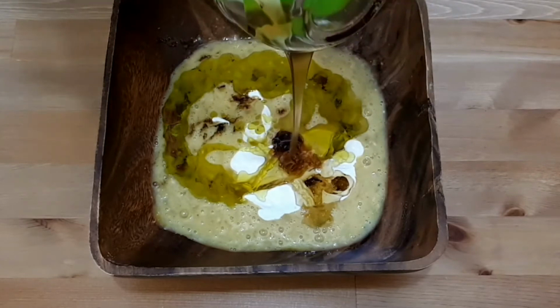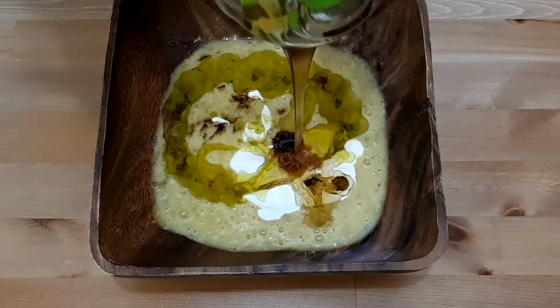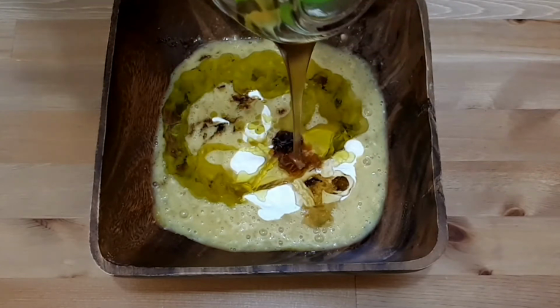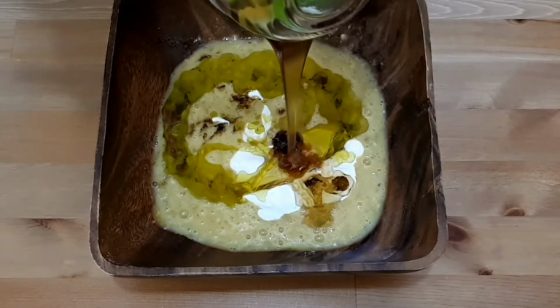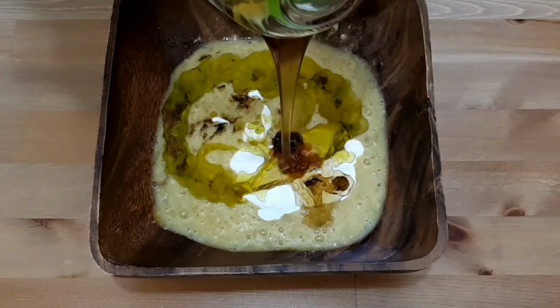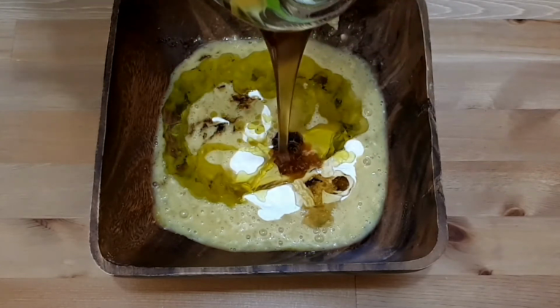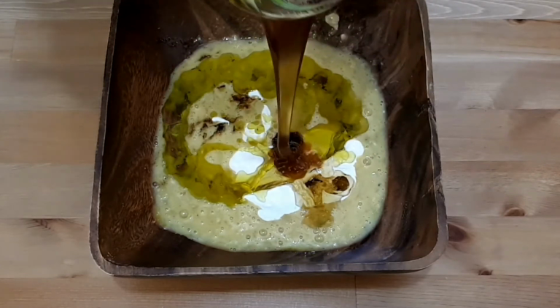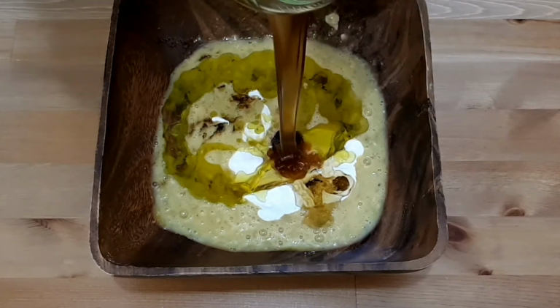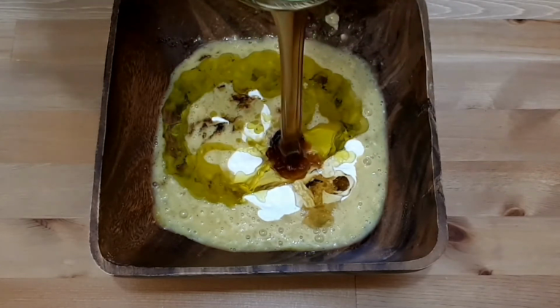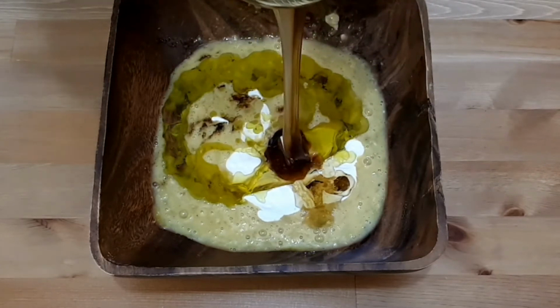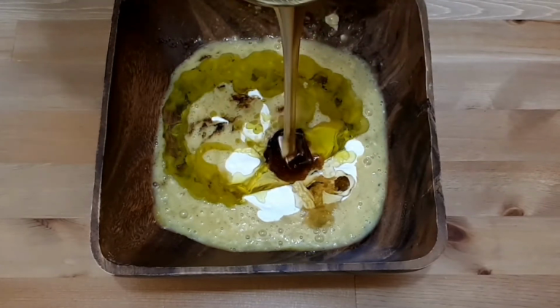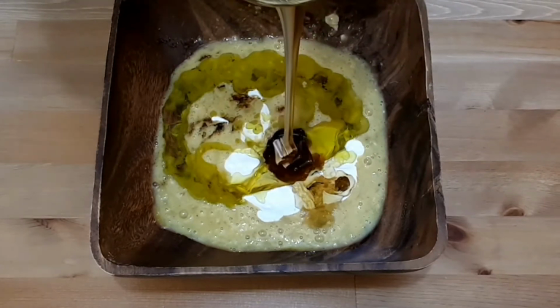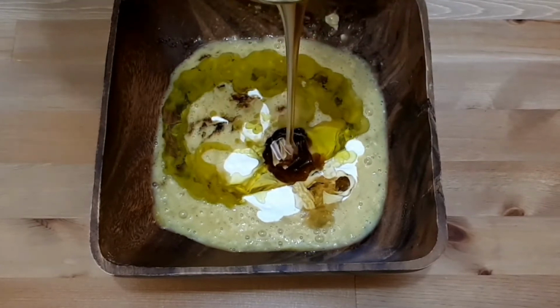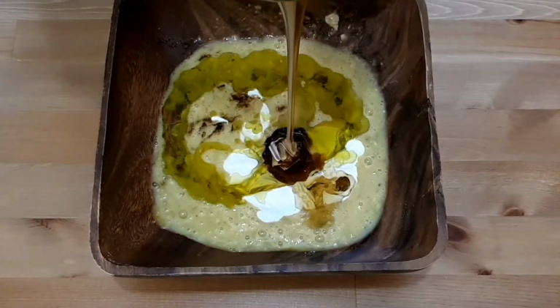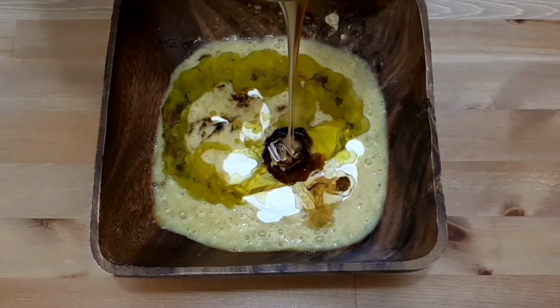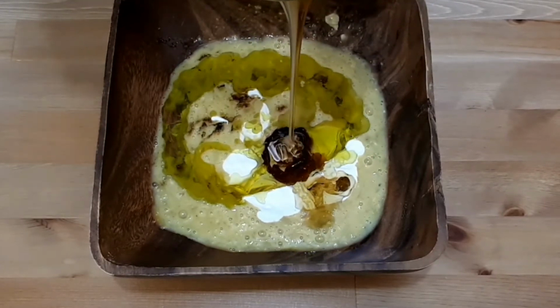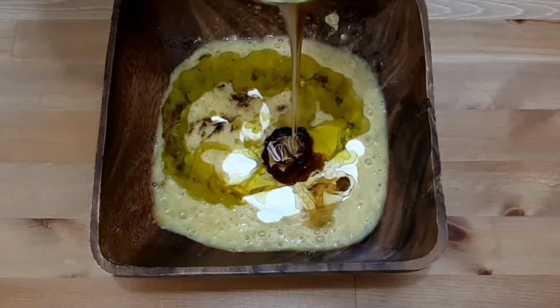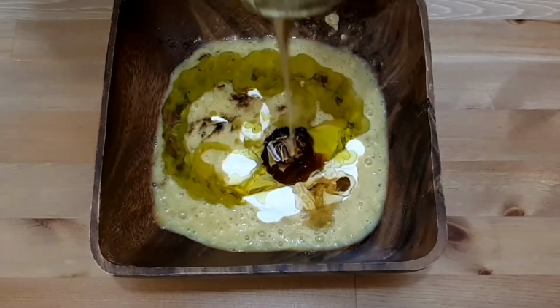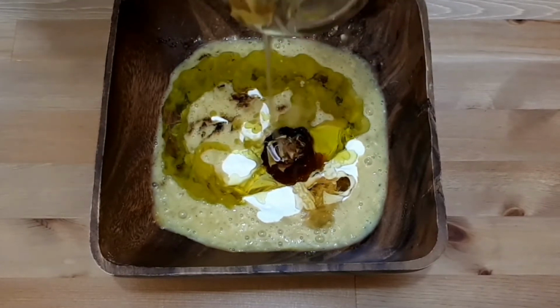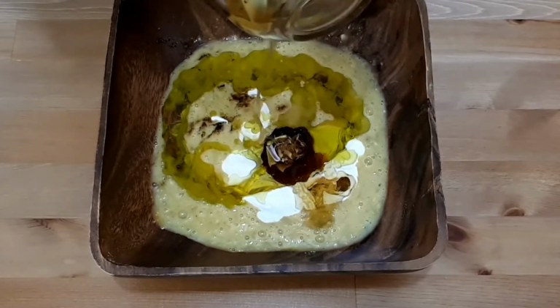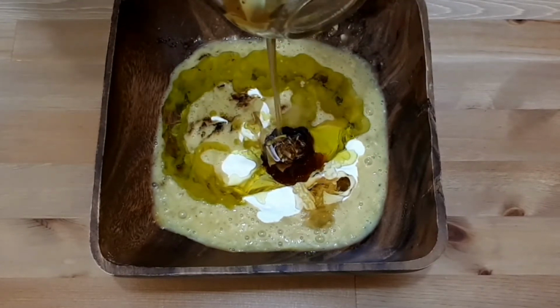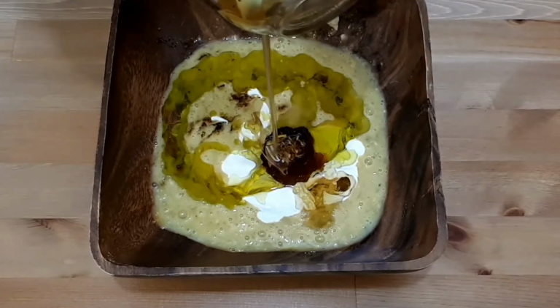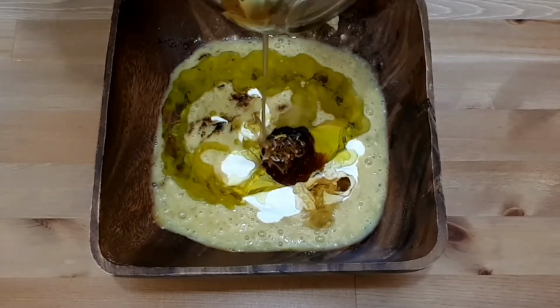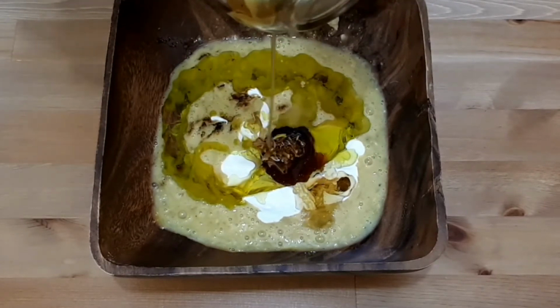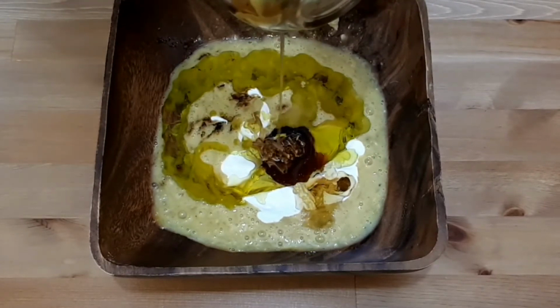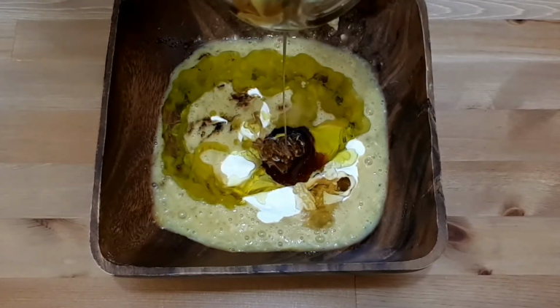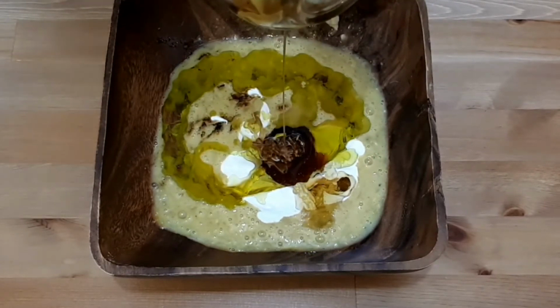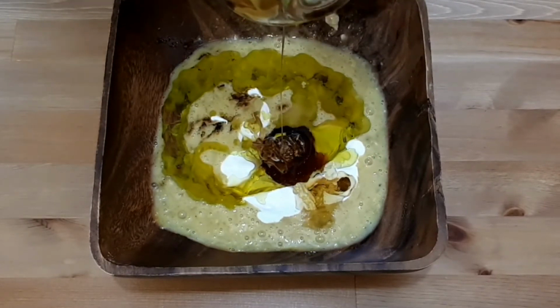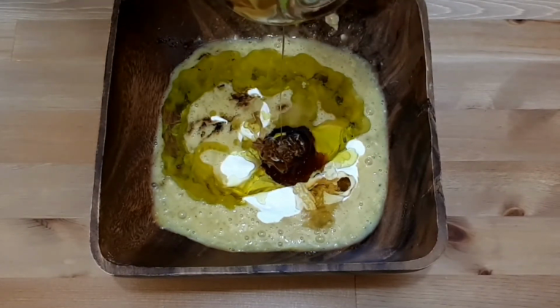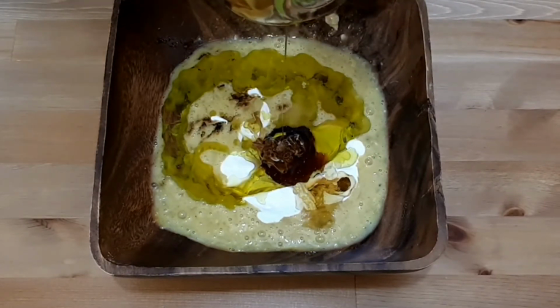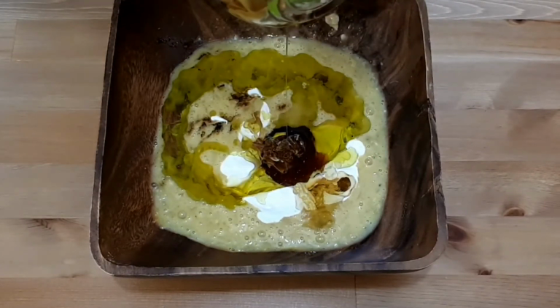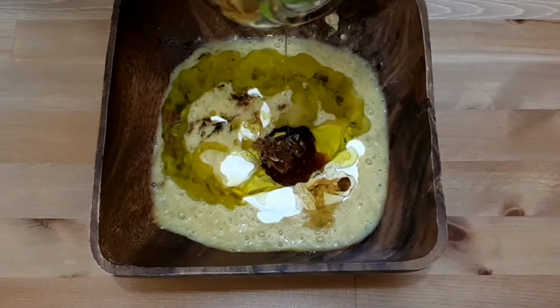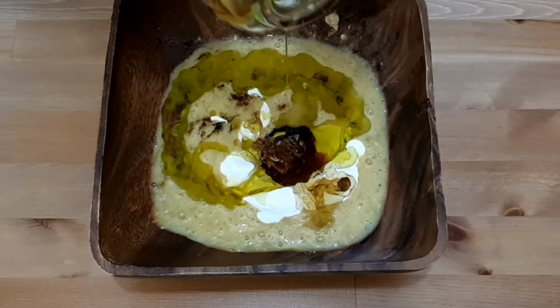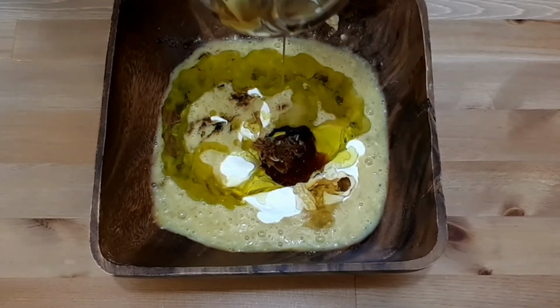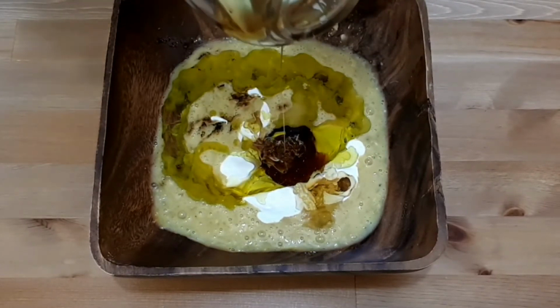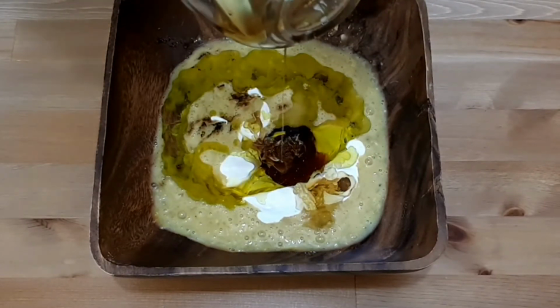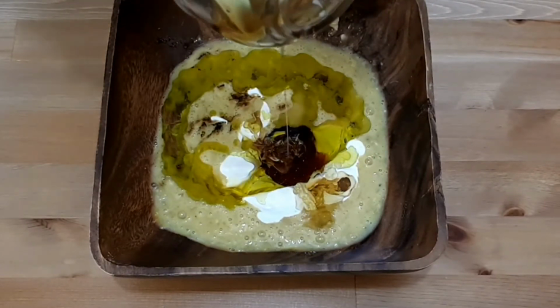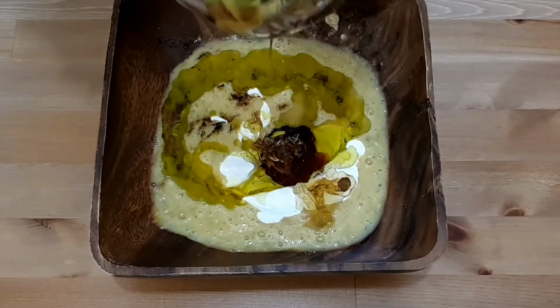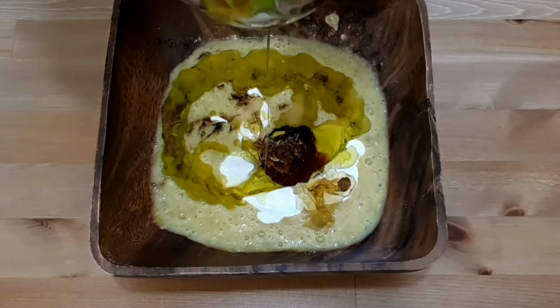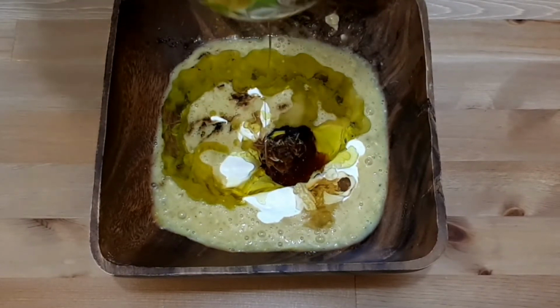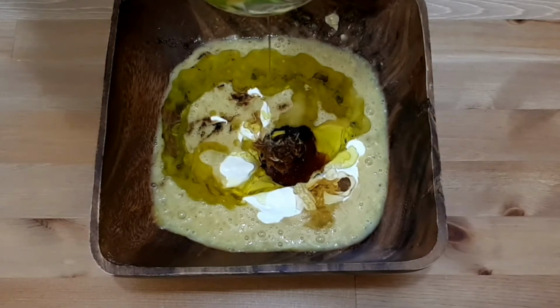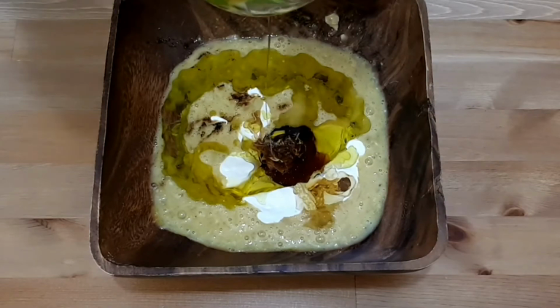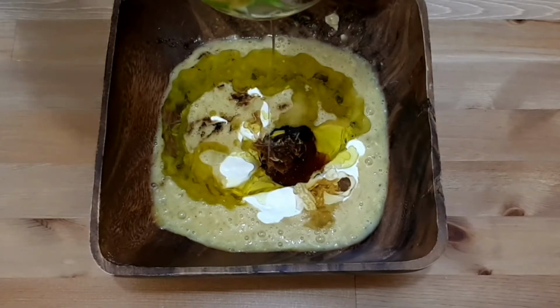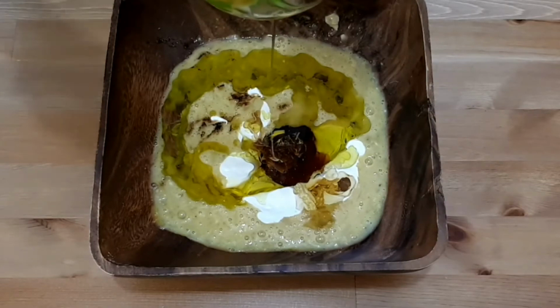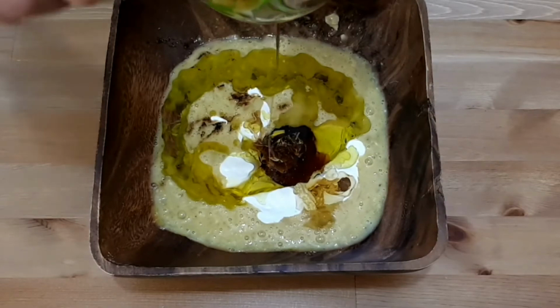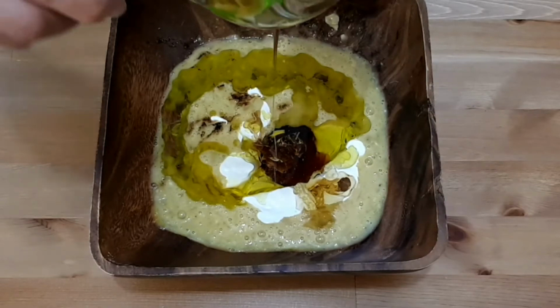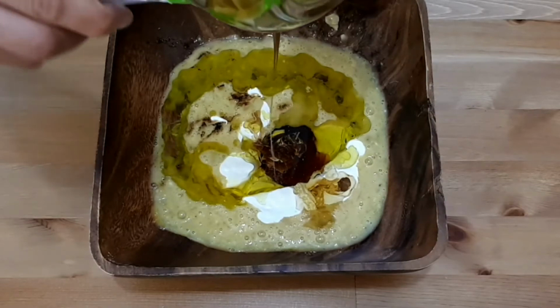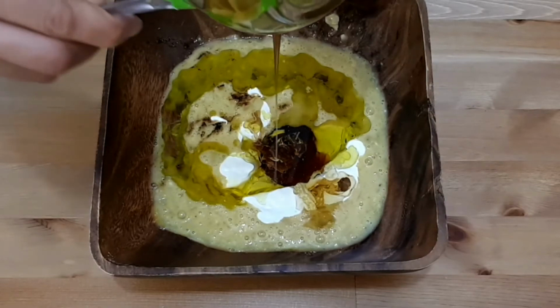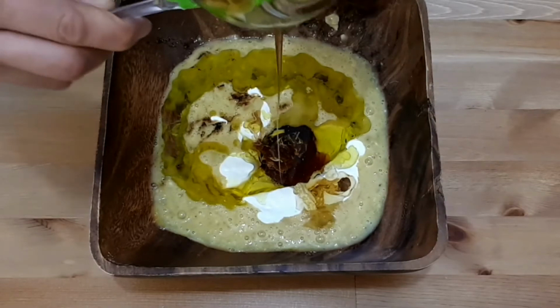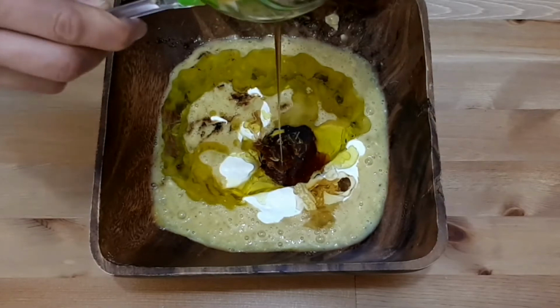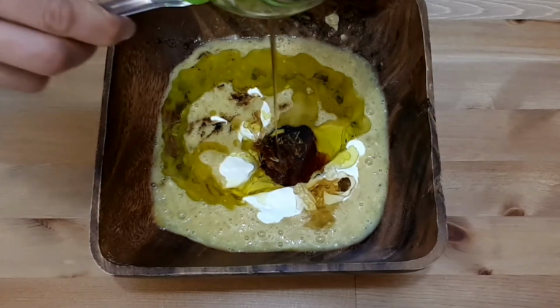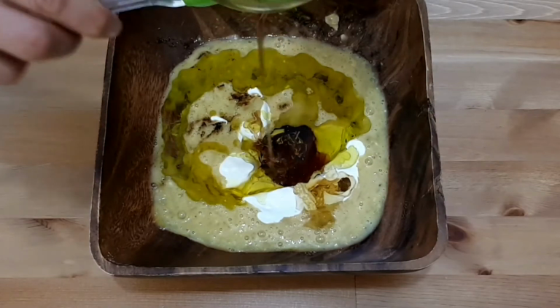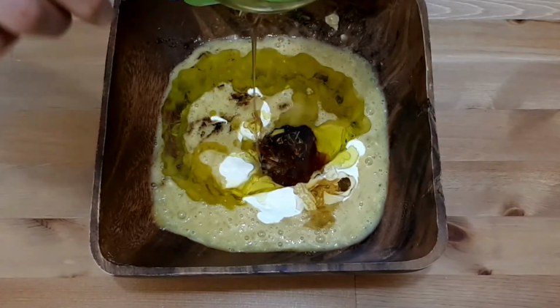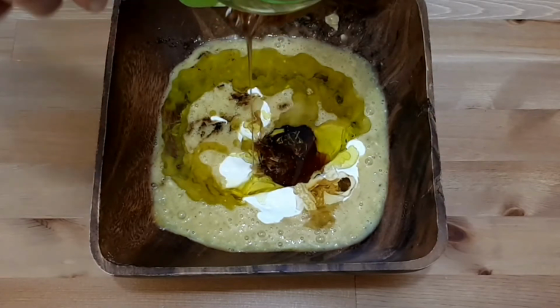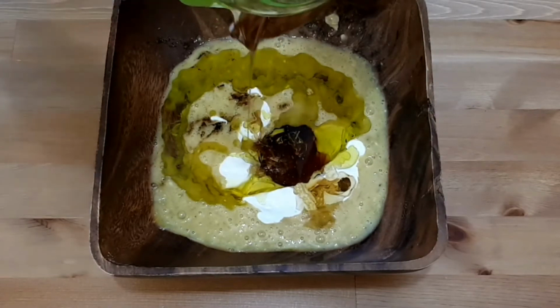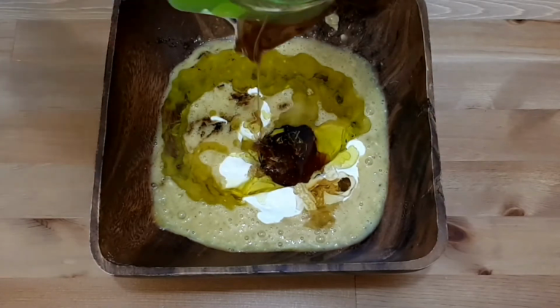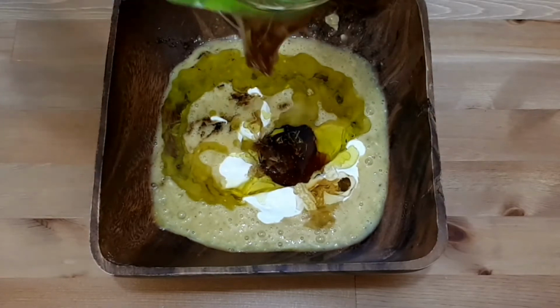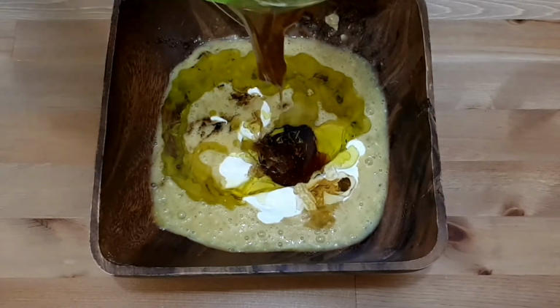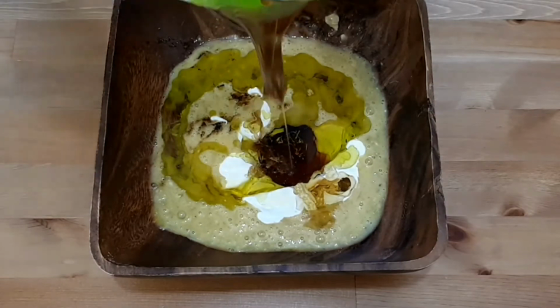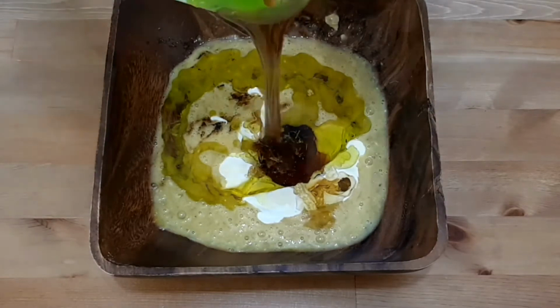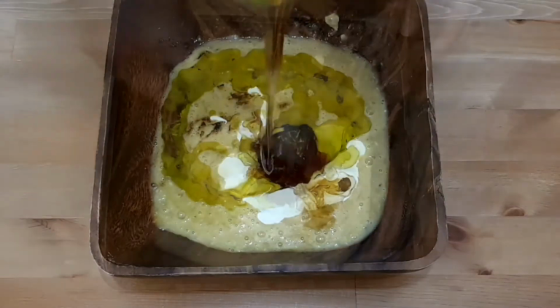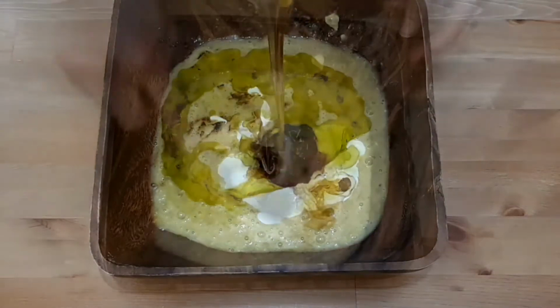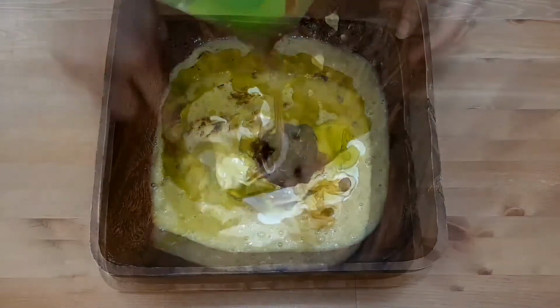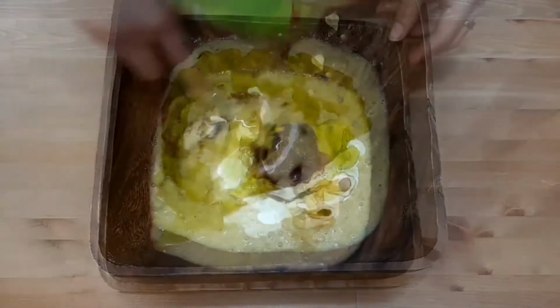Now I'm gonna add in the honey and keep mixing everything with a fork, just until everything is well combined together.